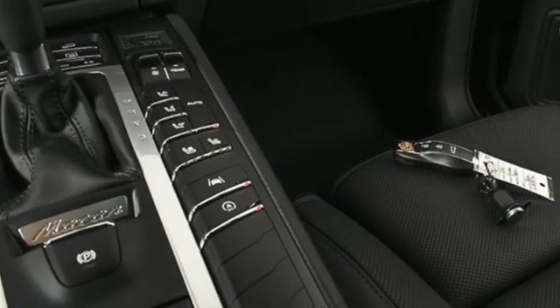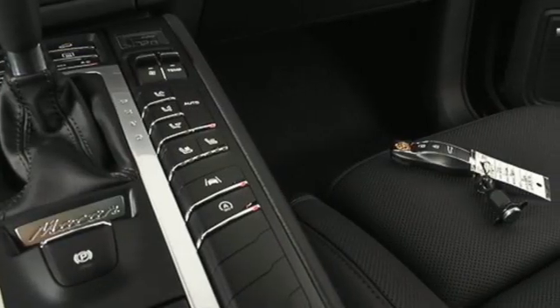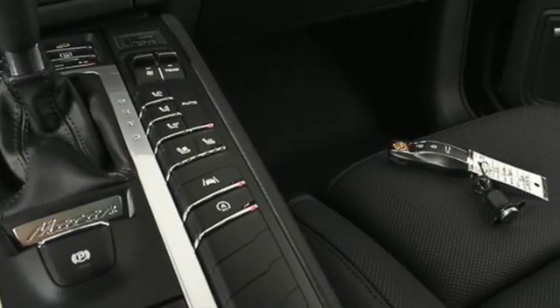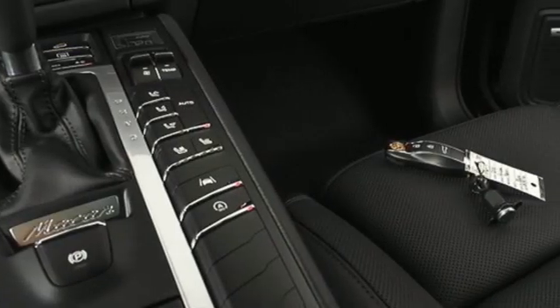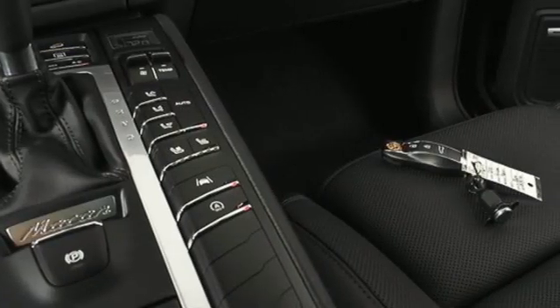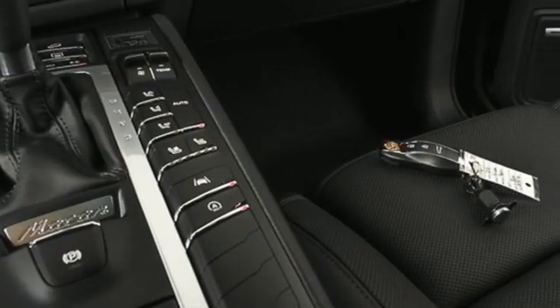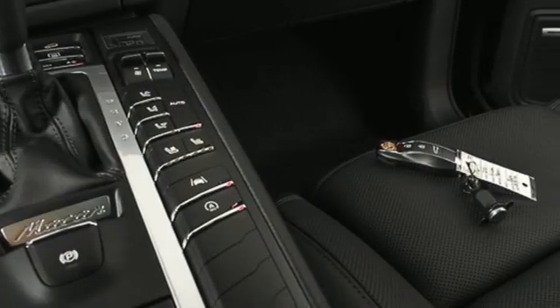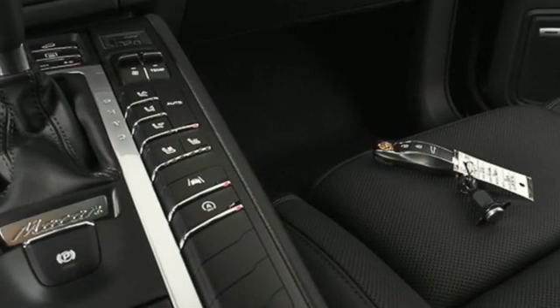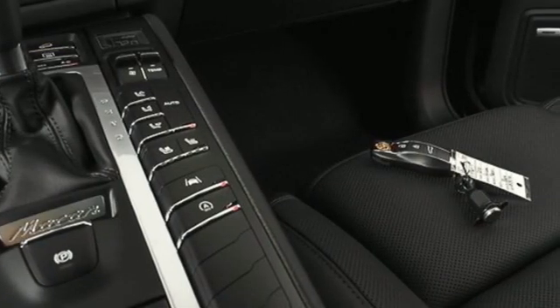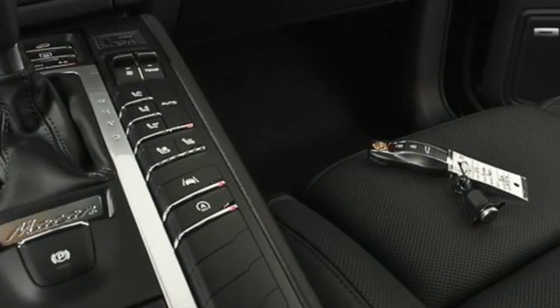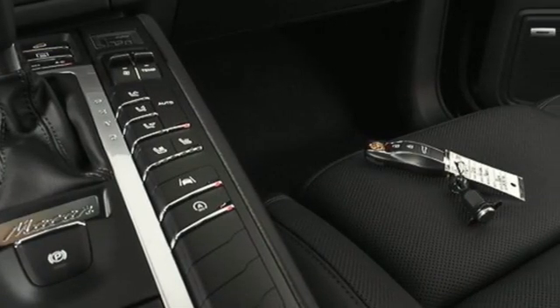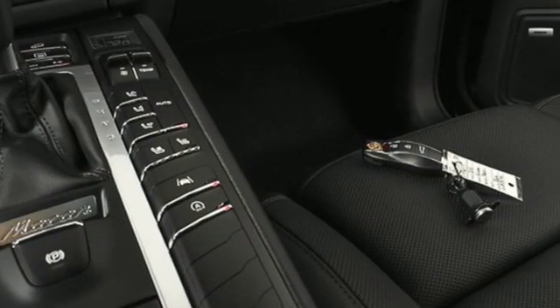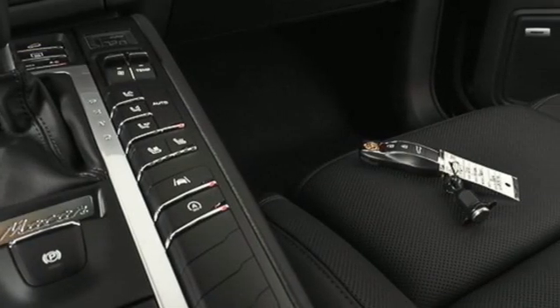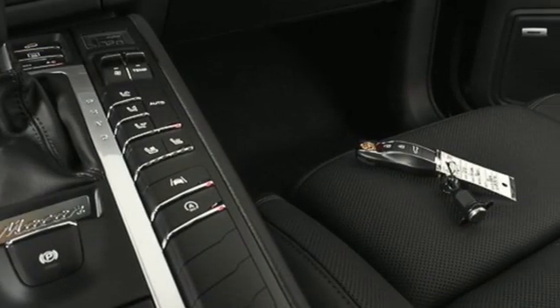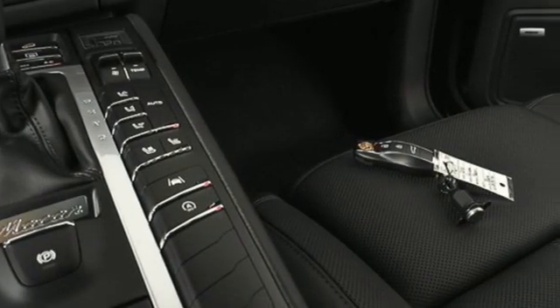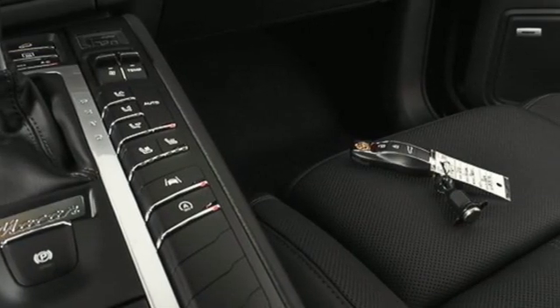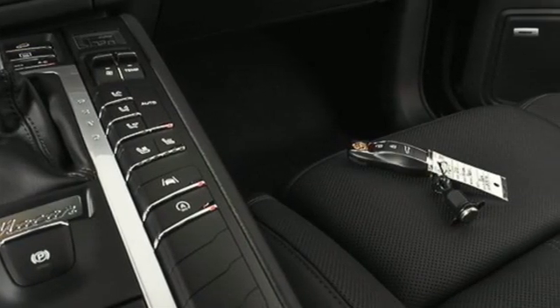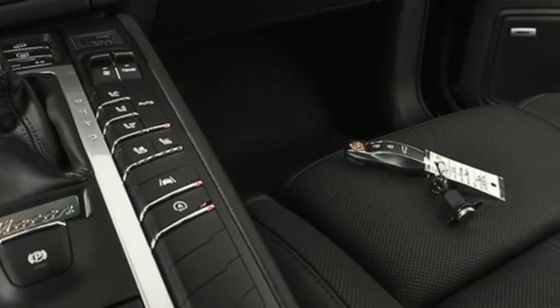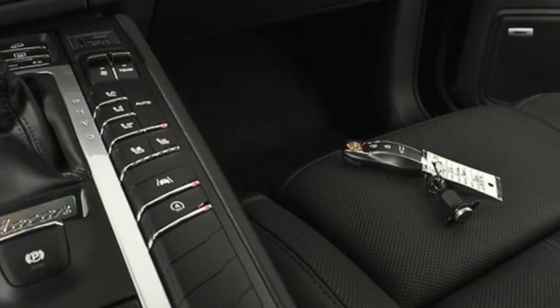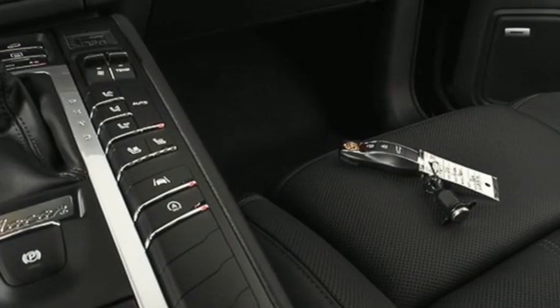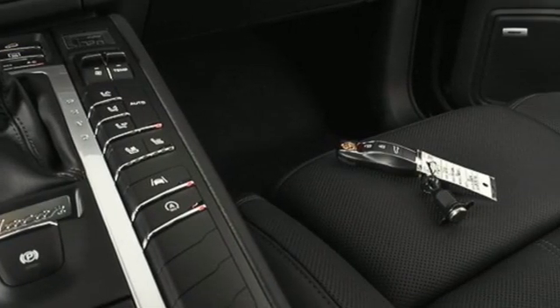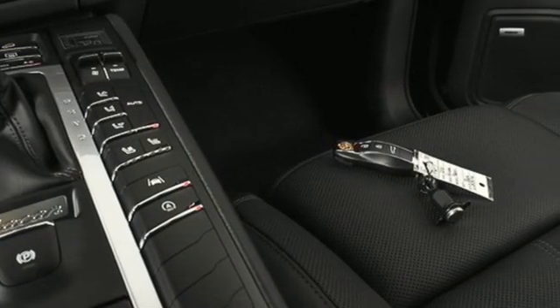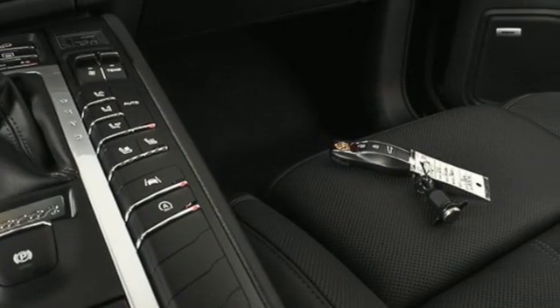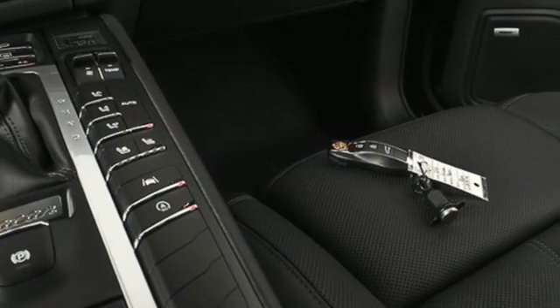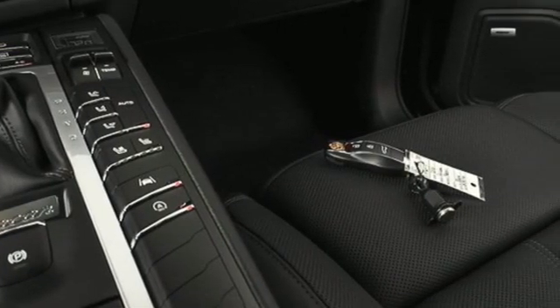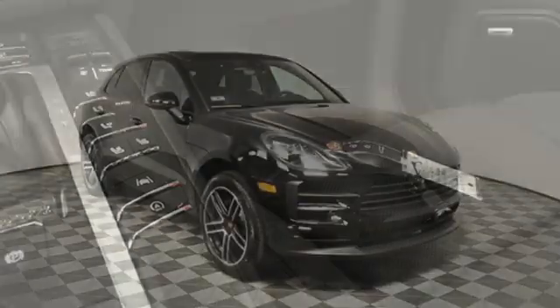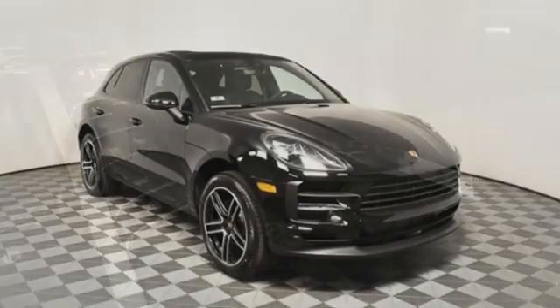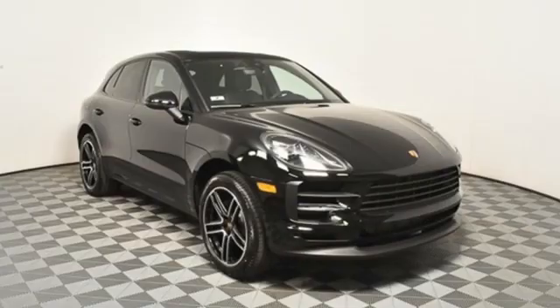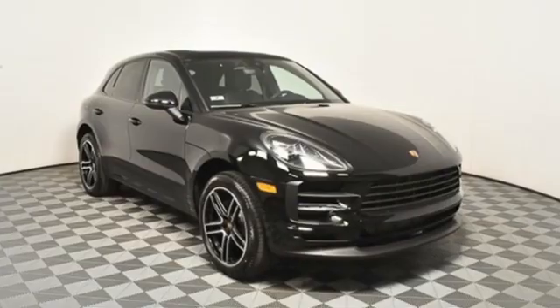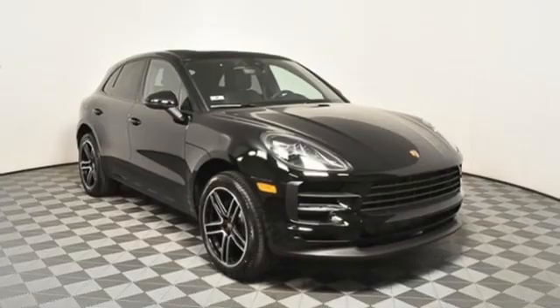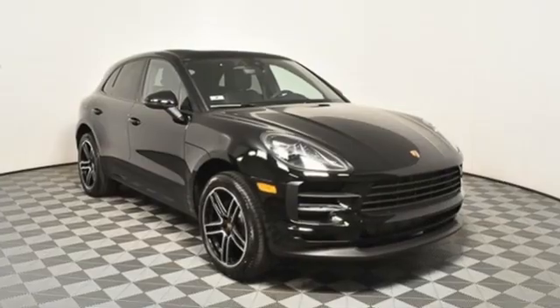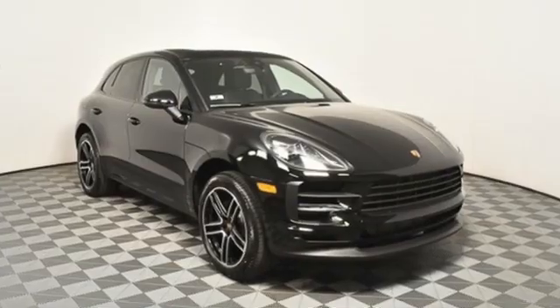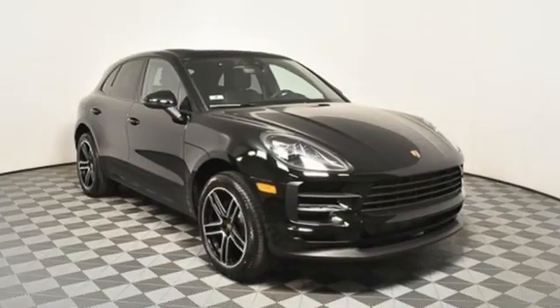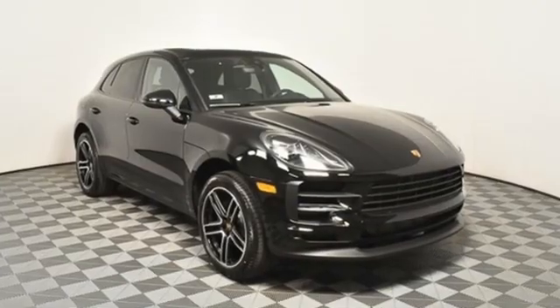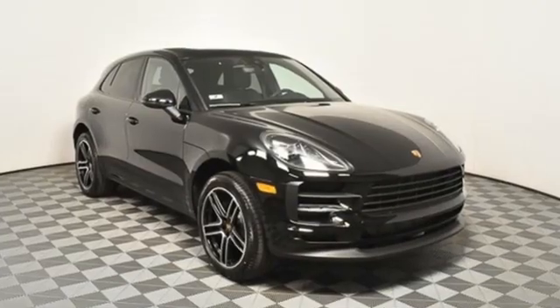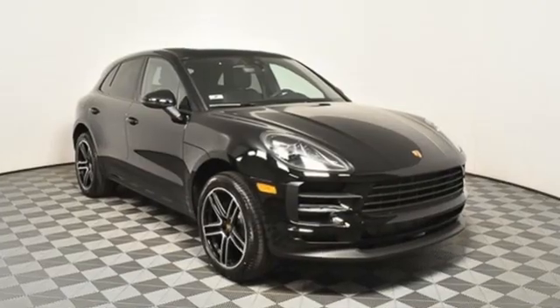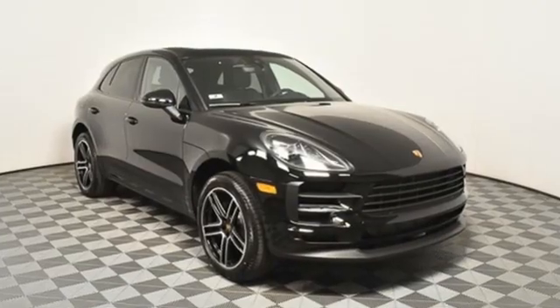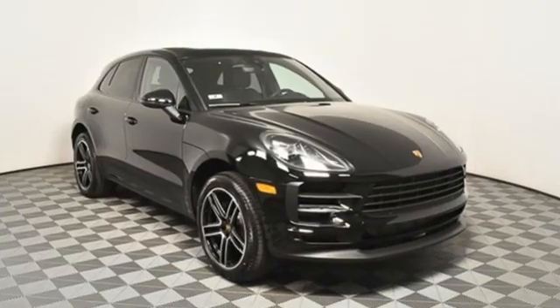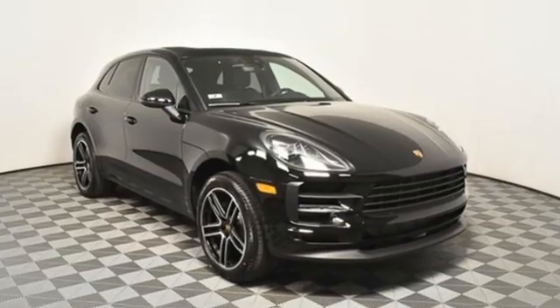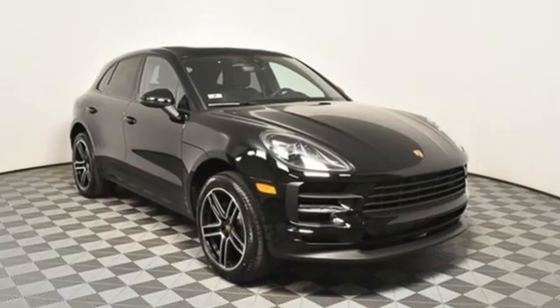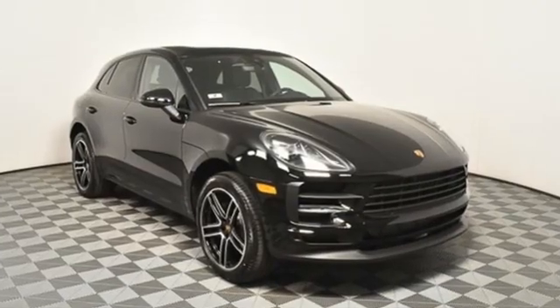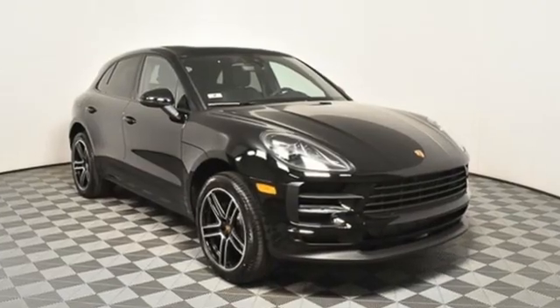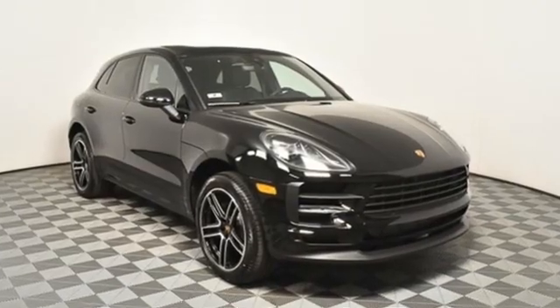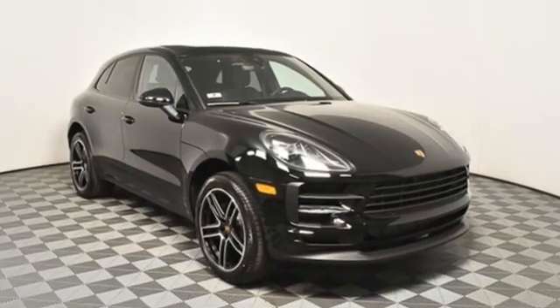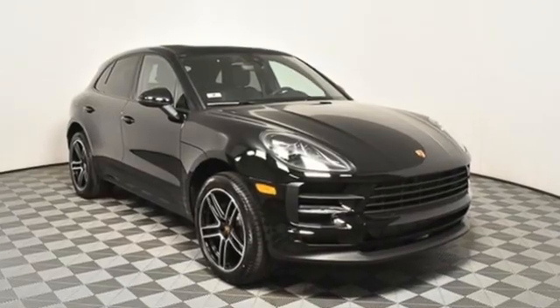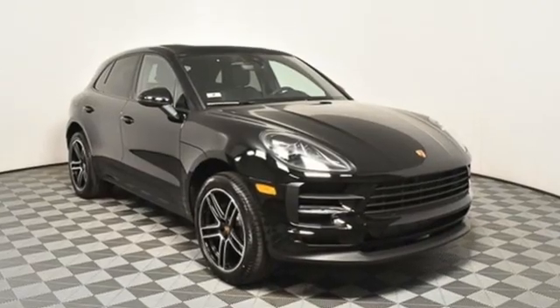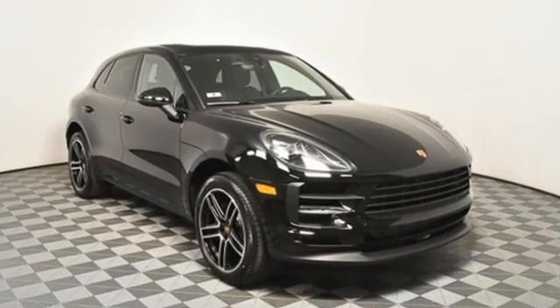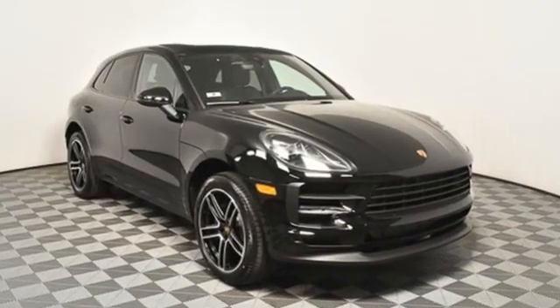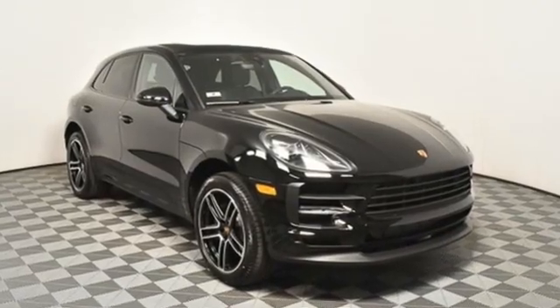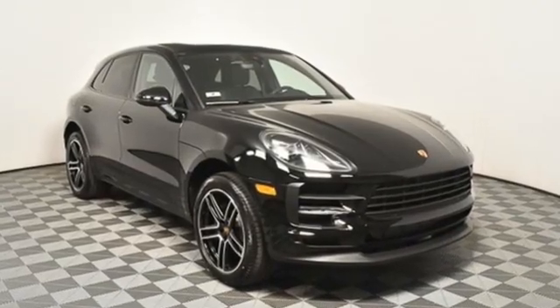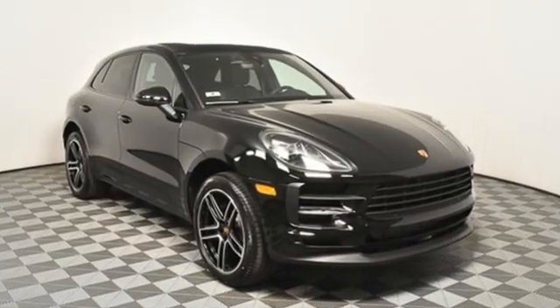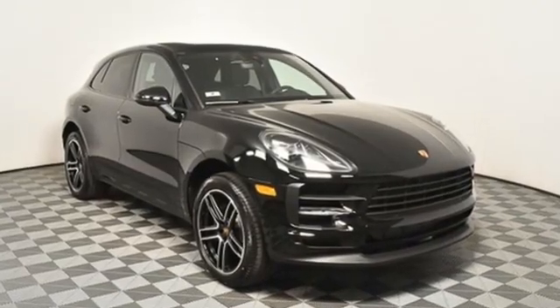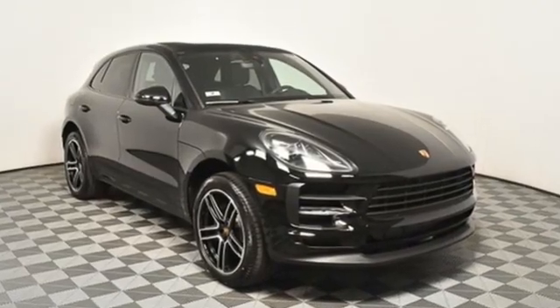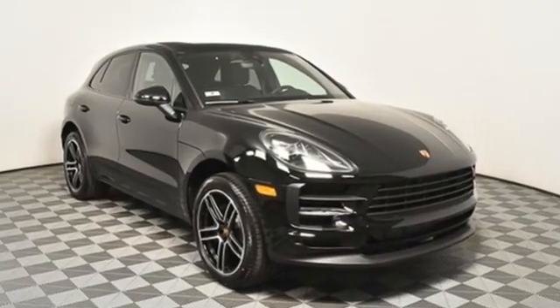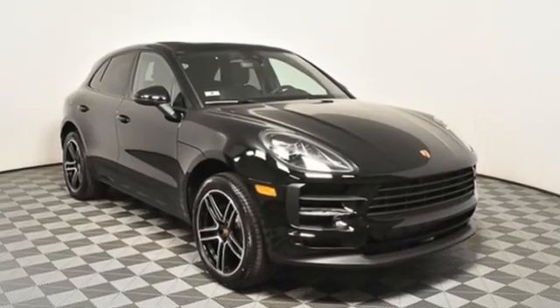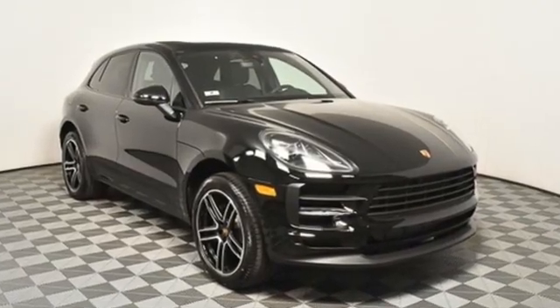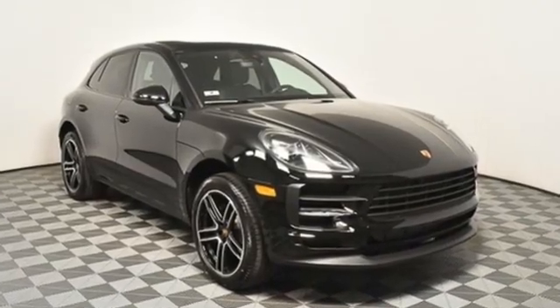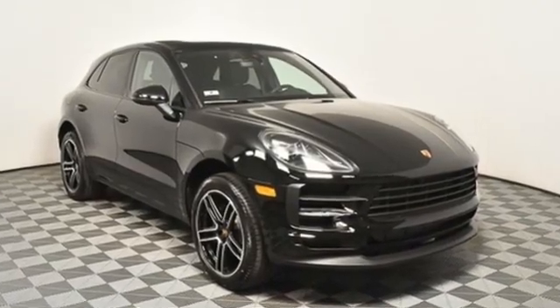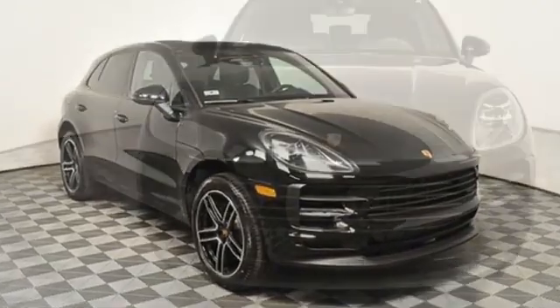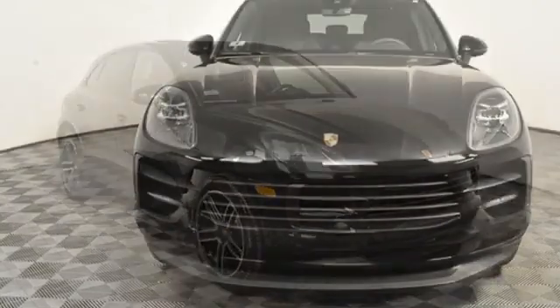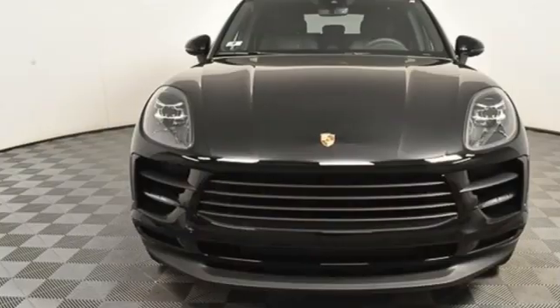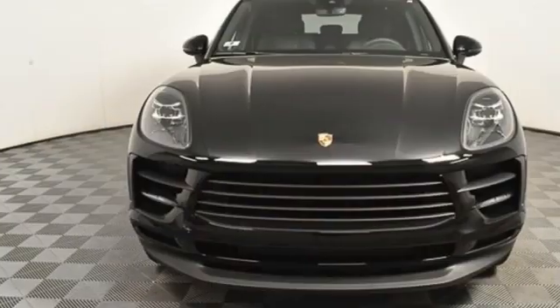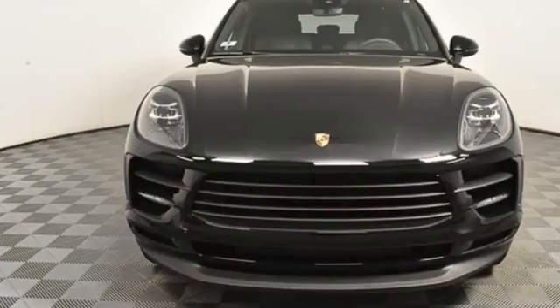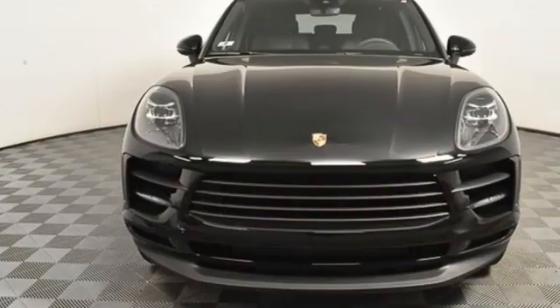Dual-zone climate control, front and rear parking sensors, and auto-shift manual transmission. Power, performance, Porsche.